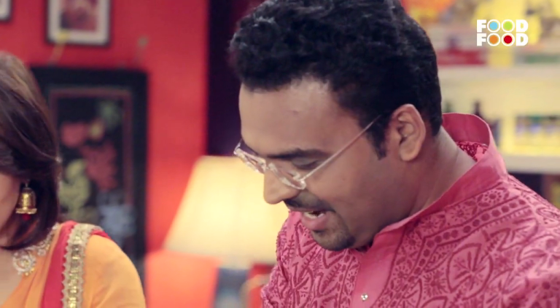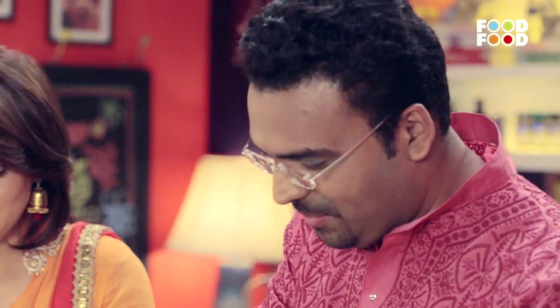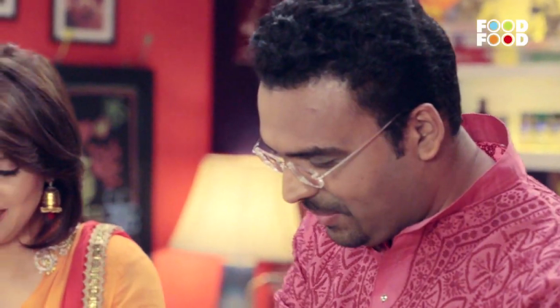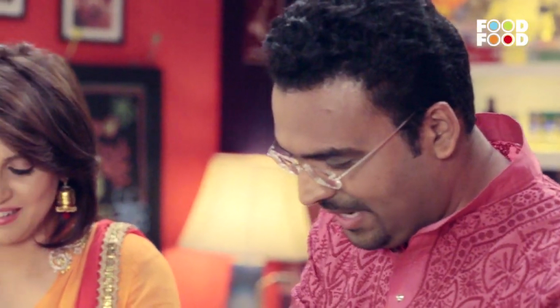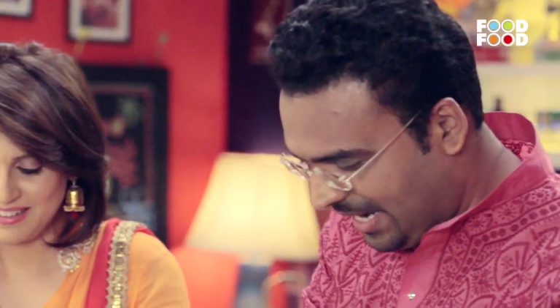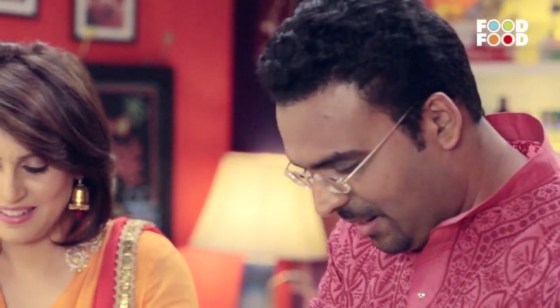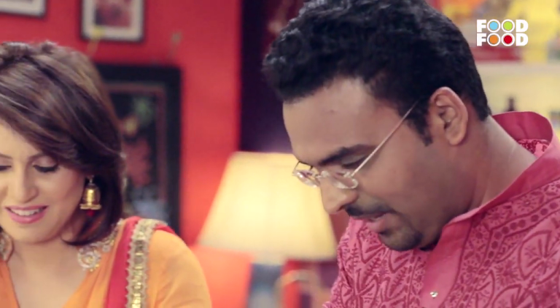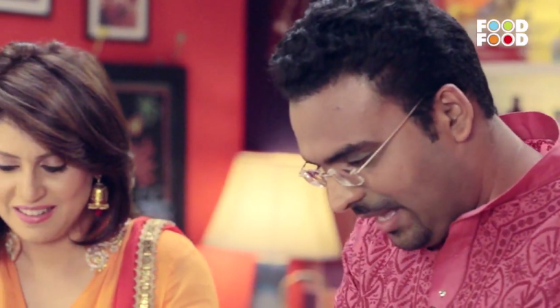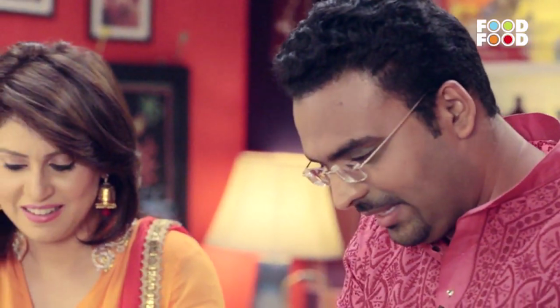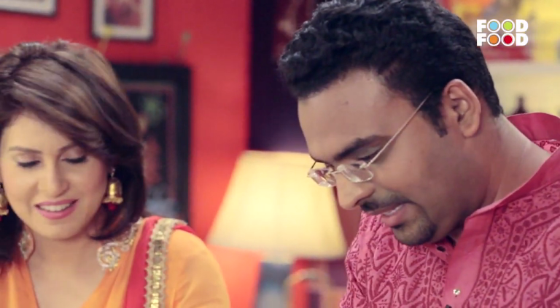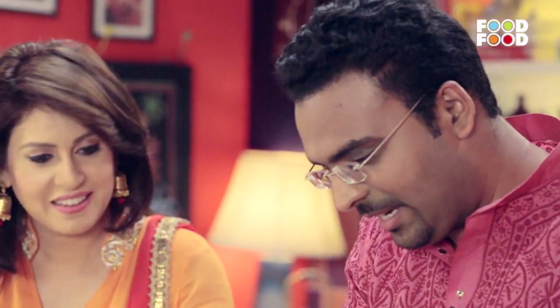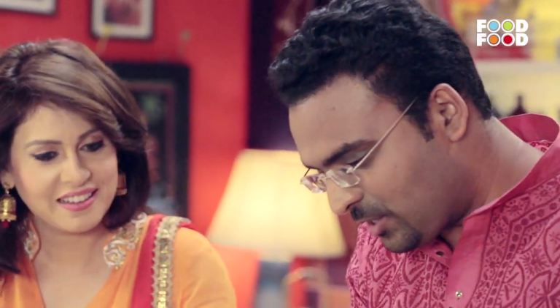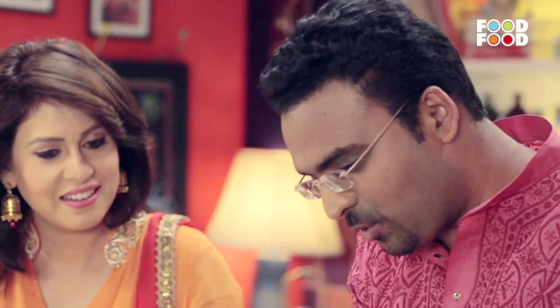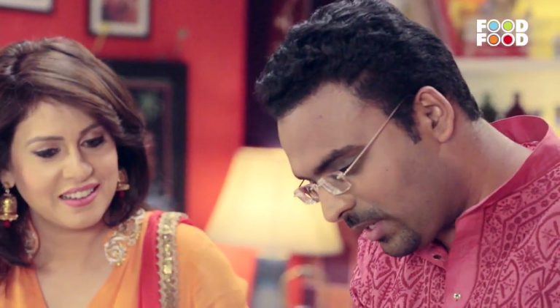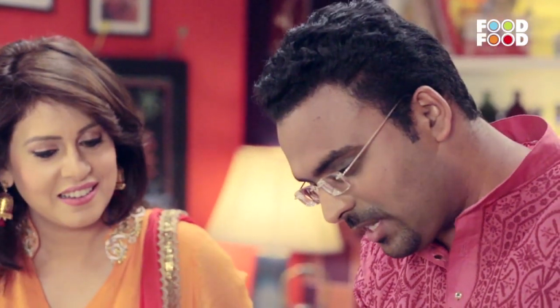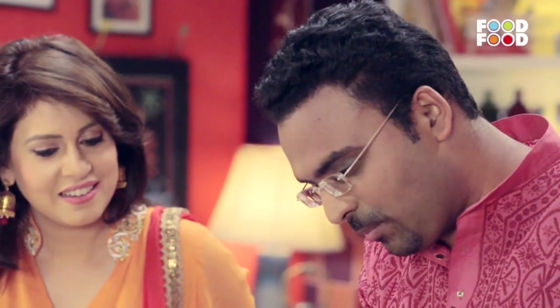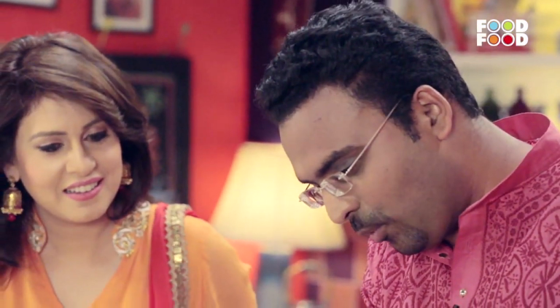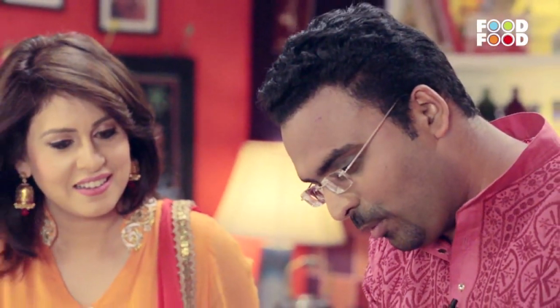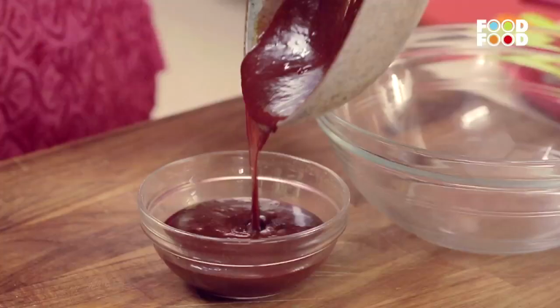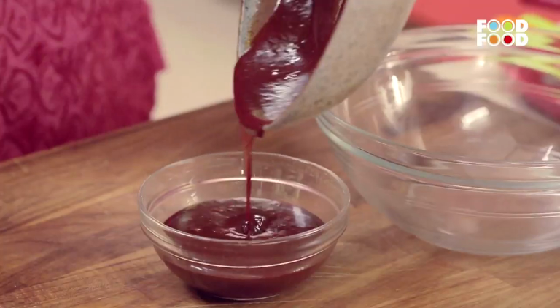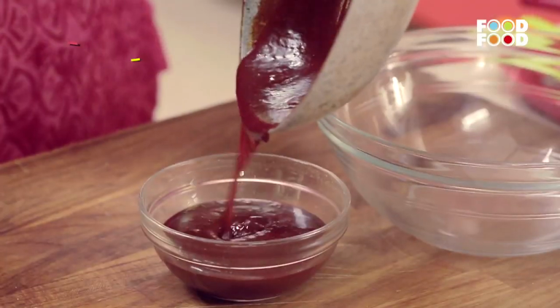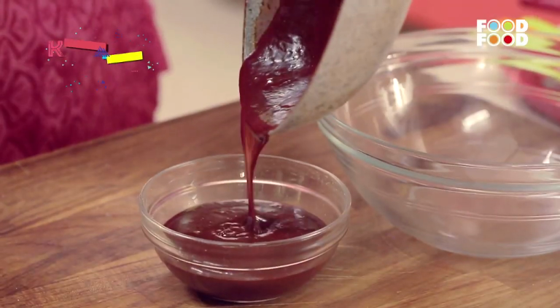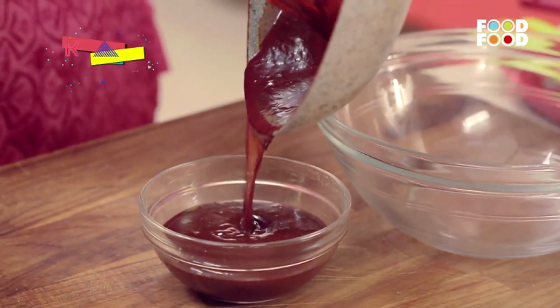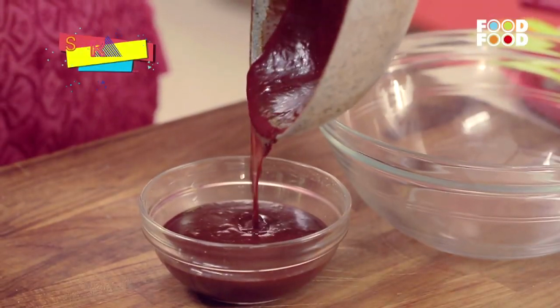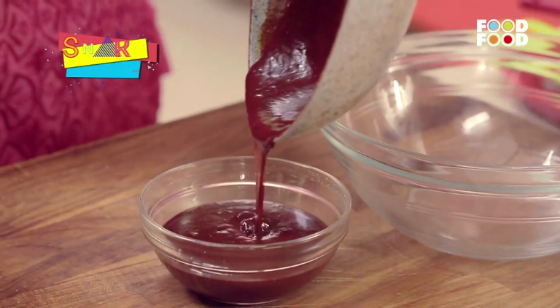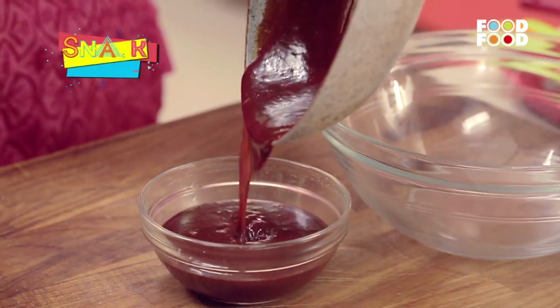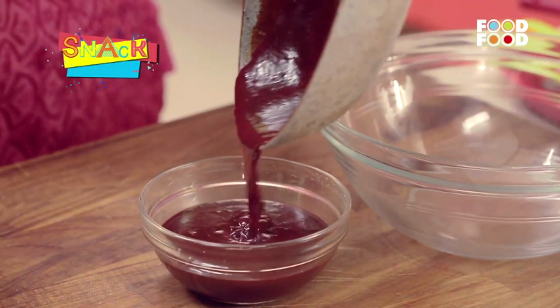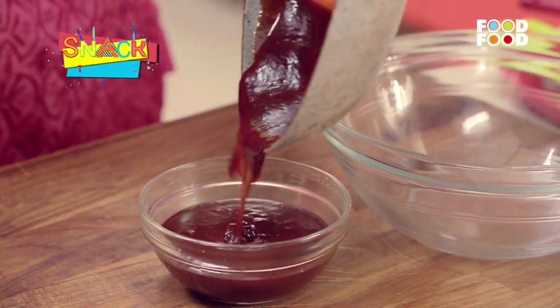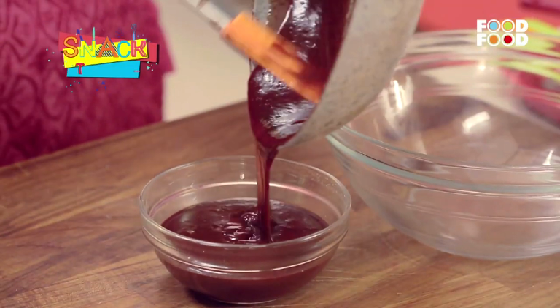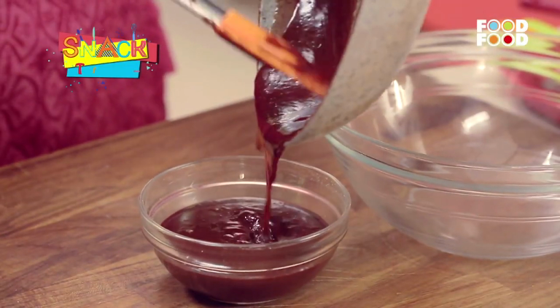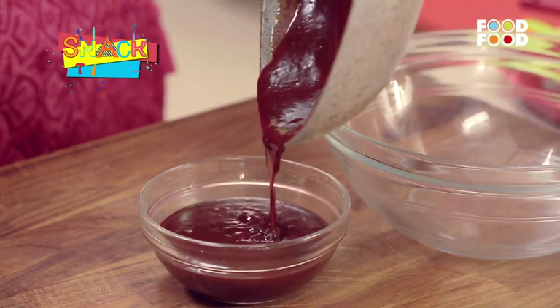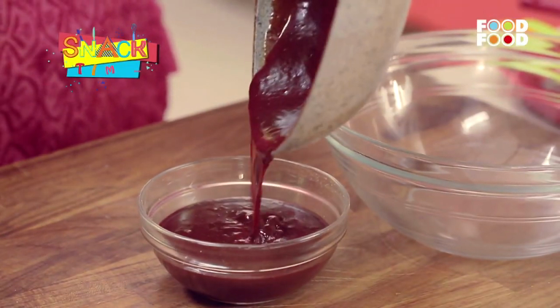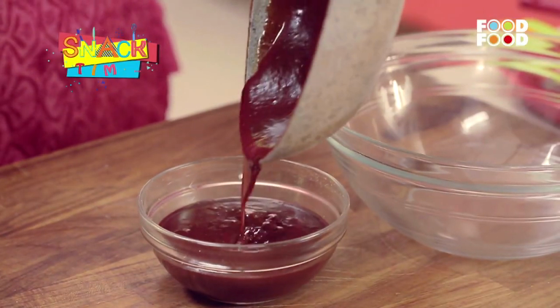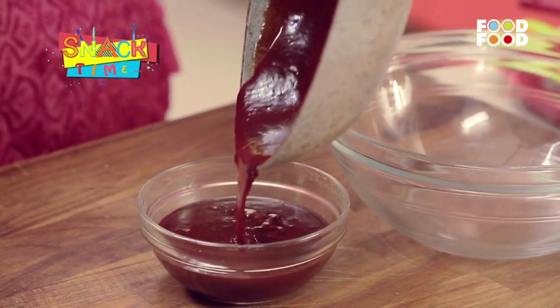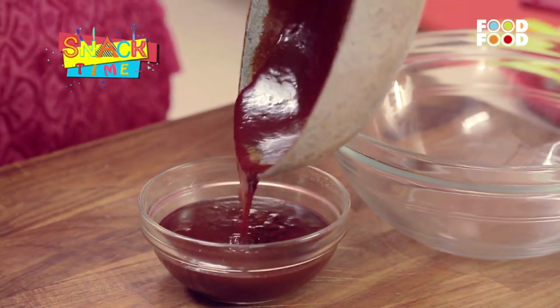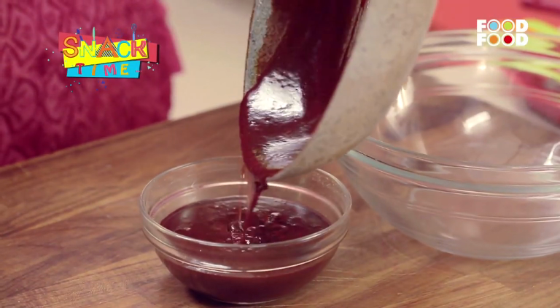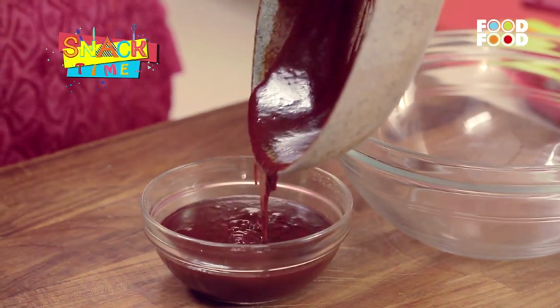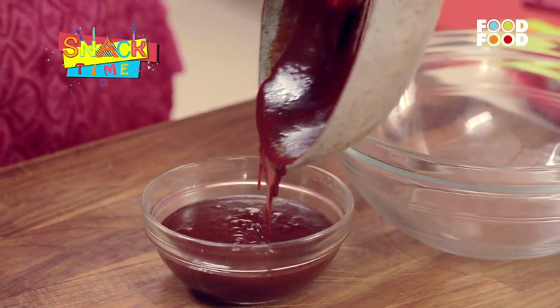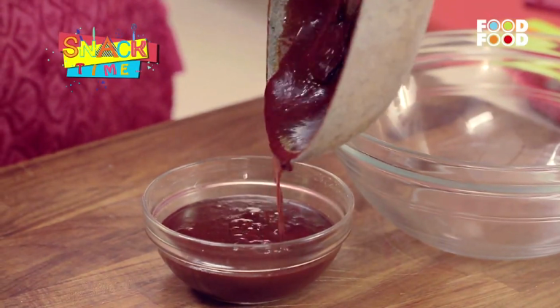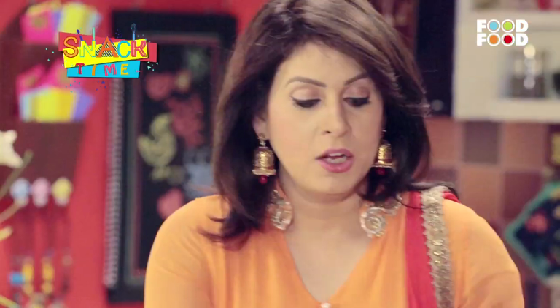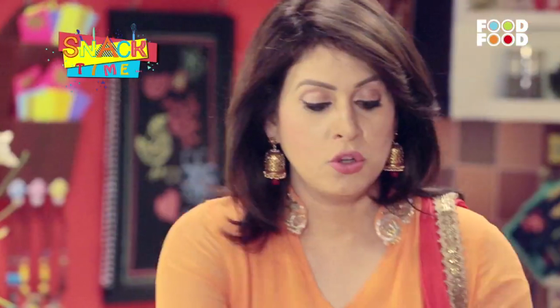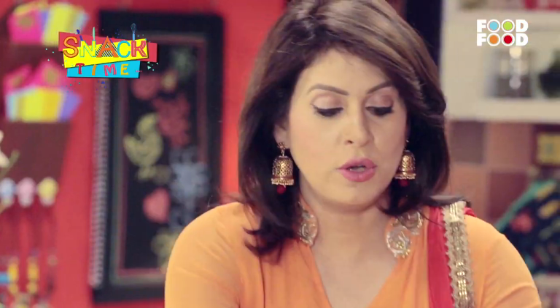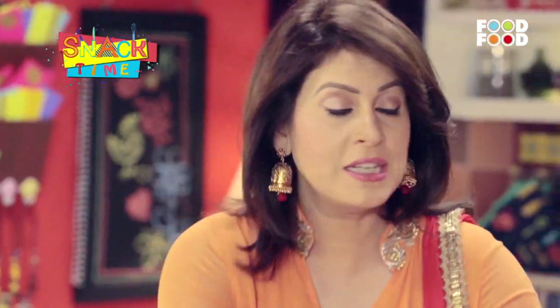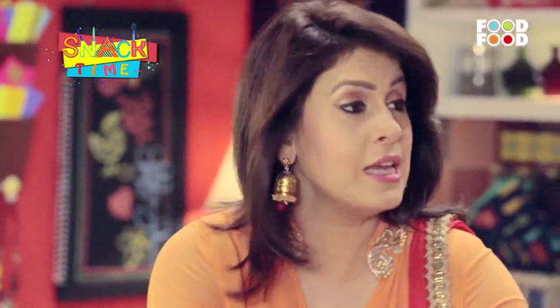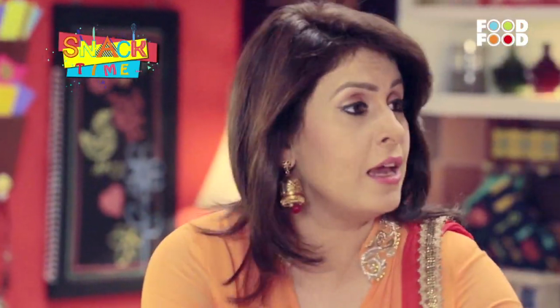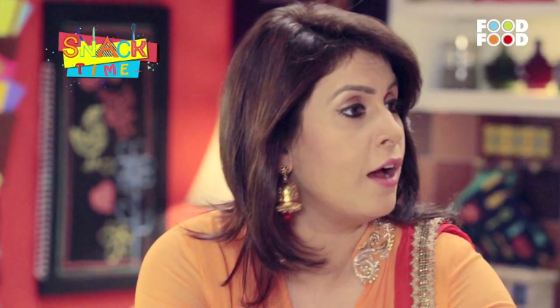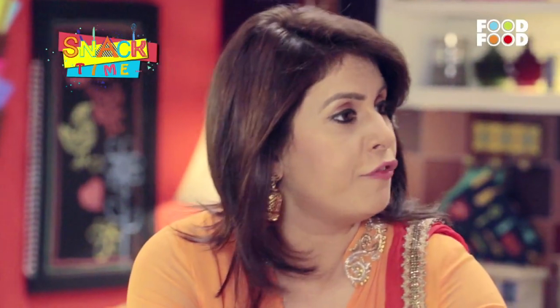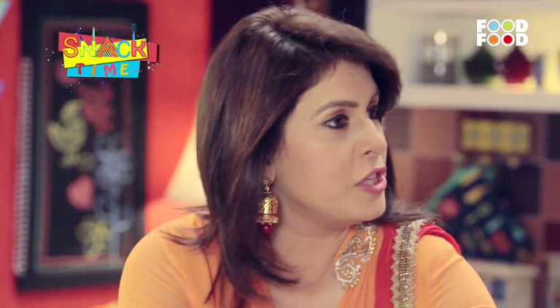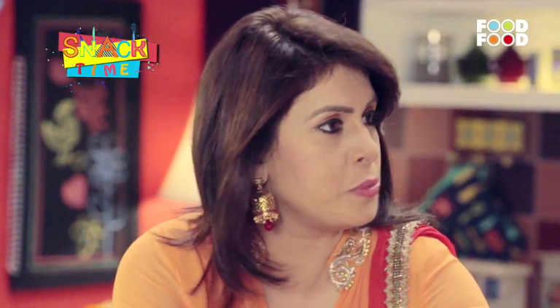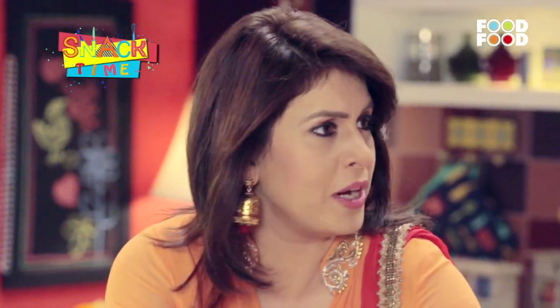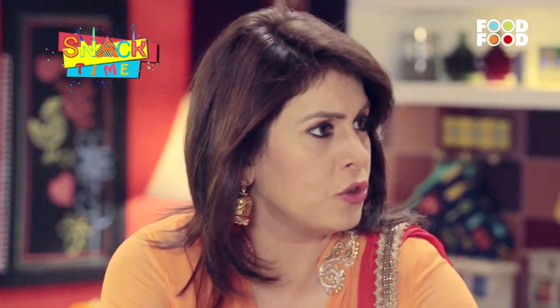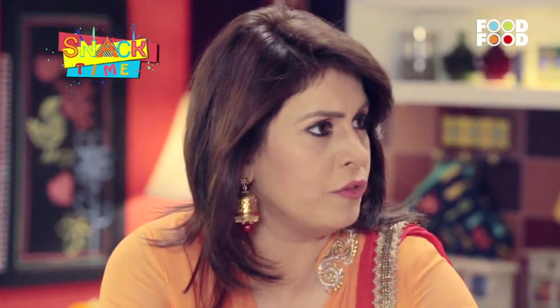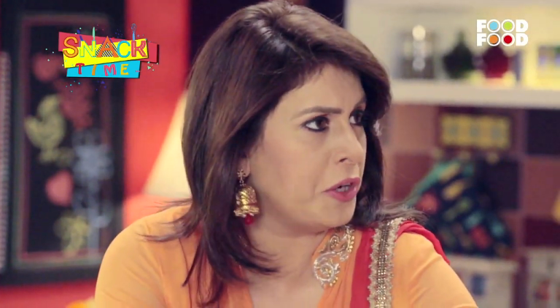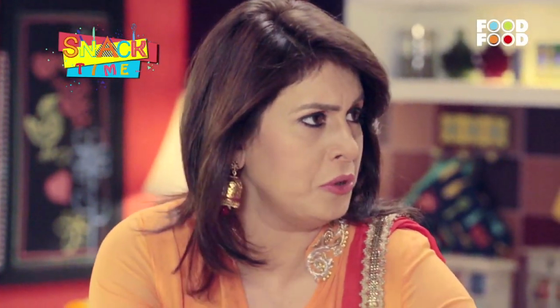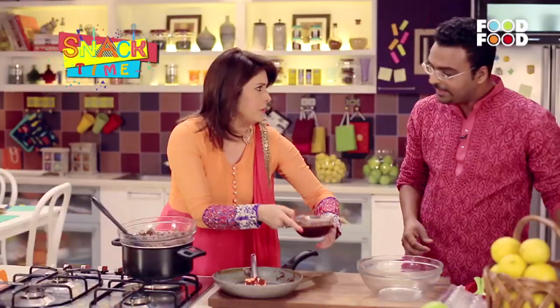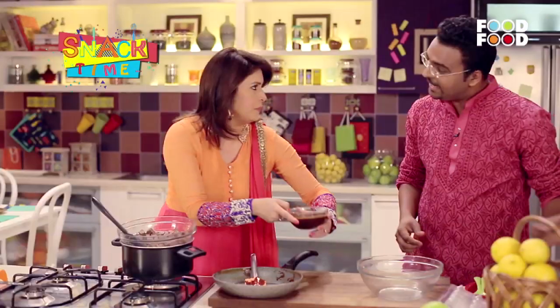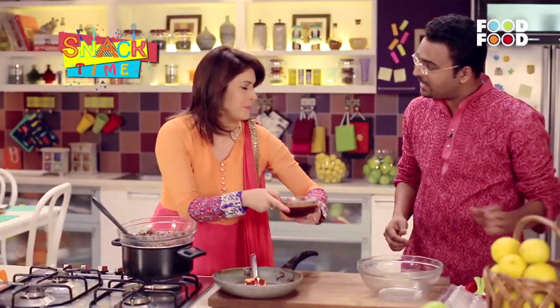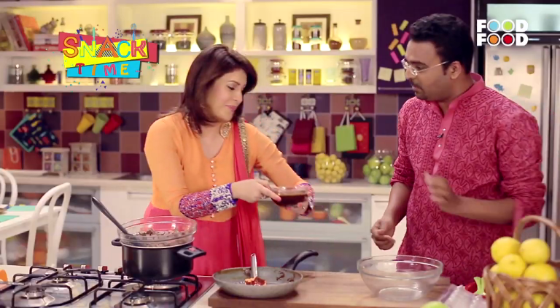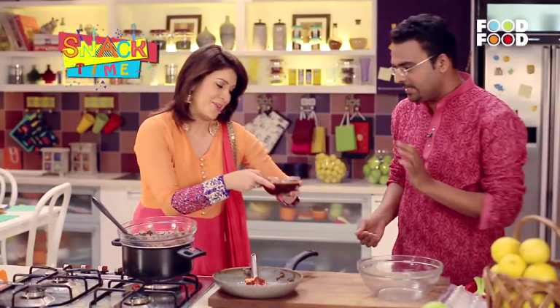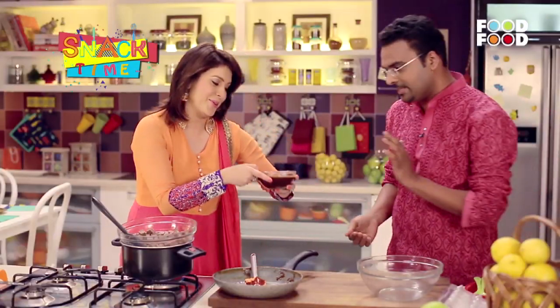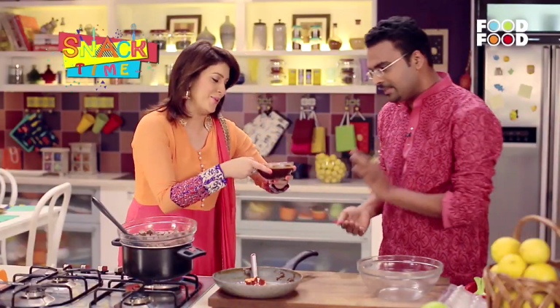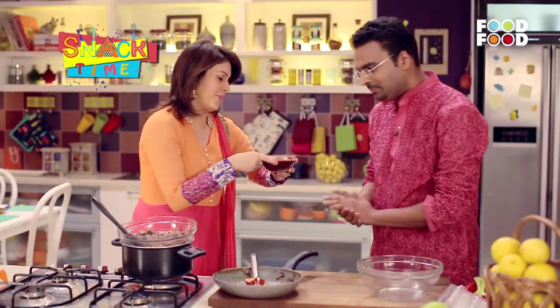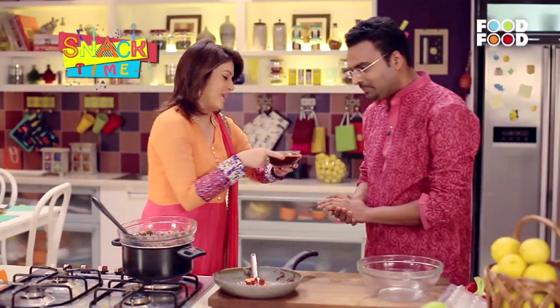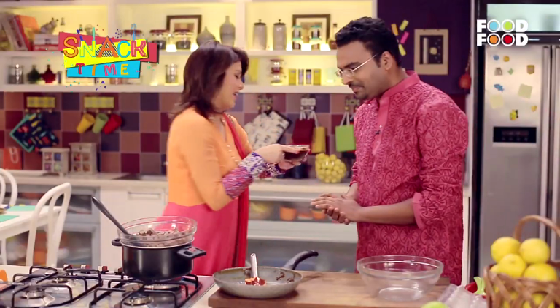Now we will add this into a small bowl and keep it in the fridge to chill a little.